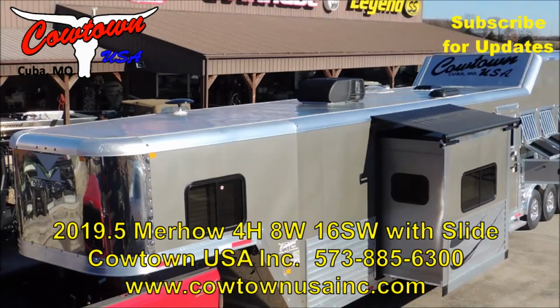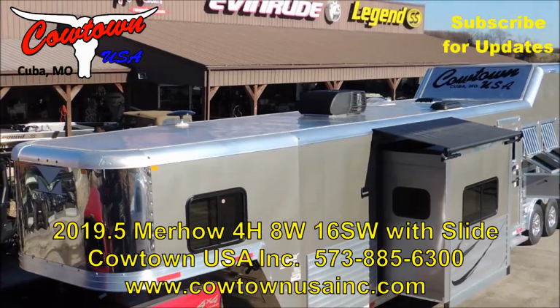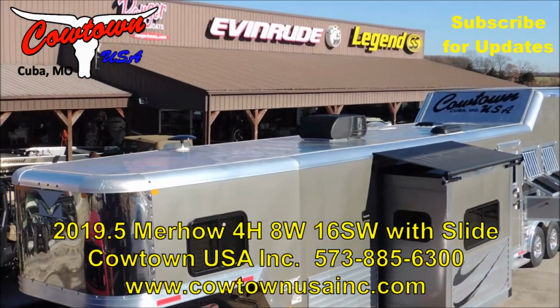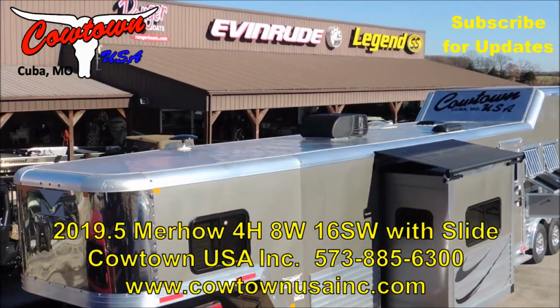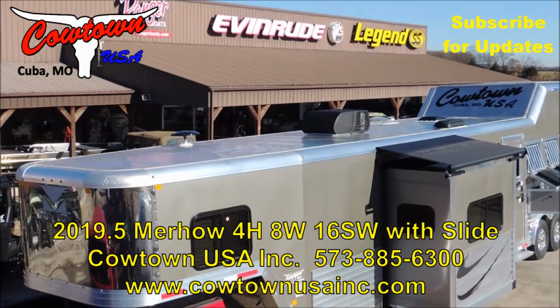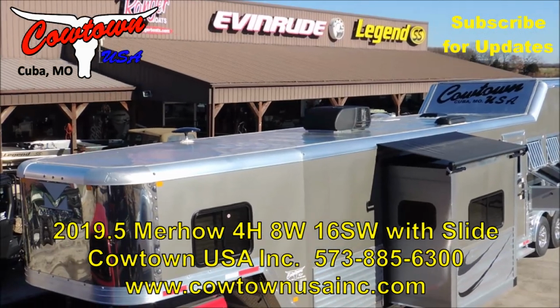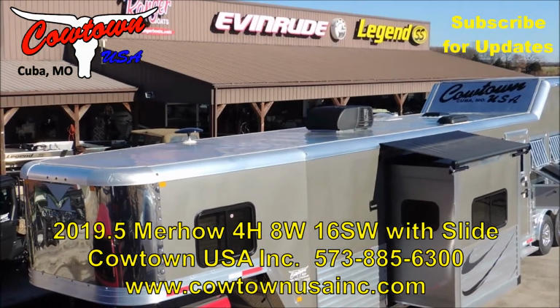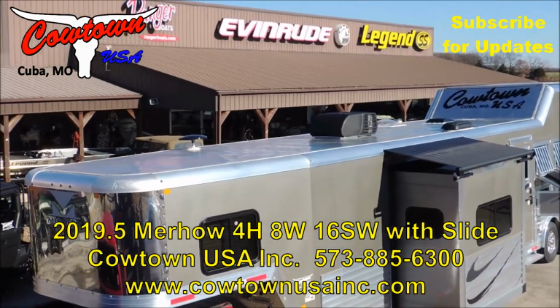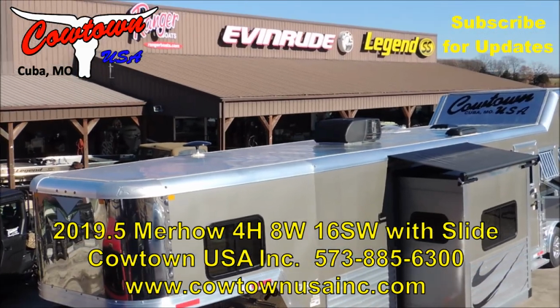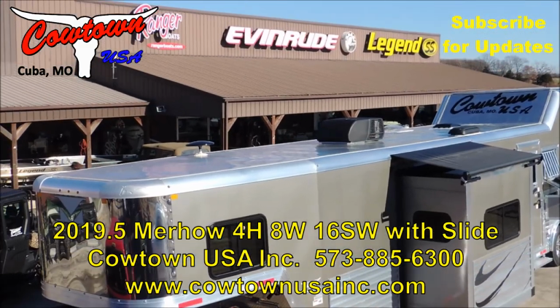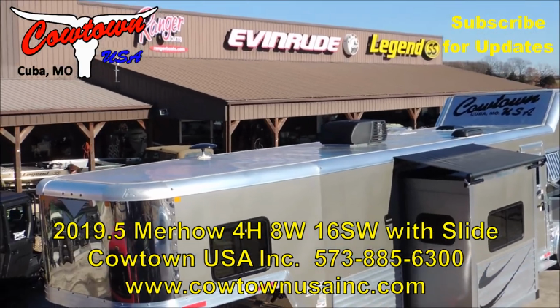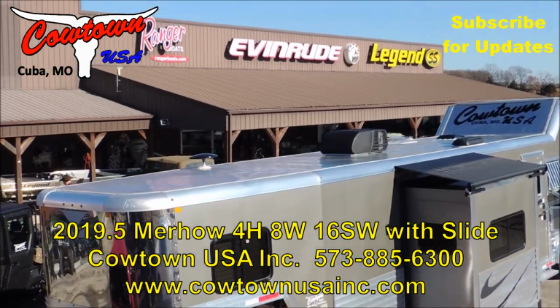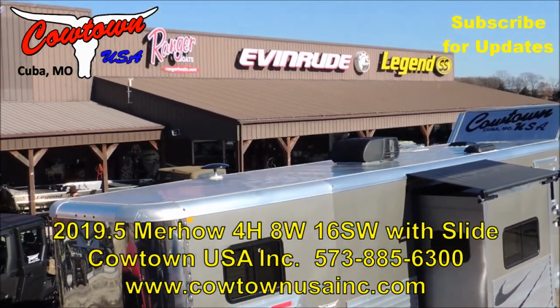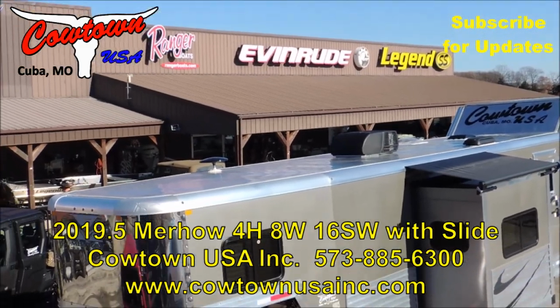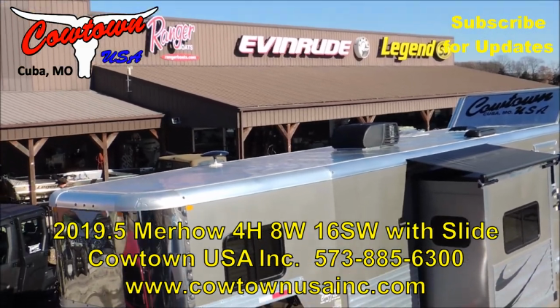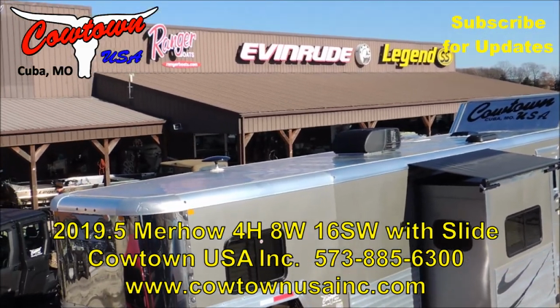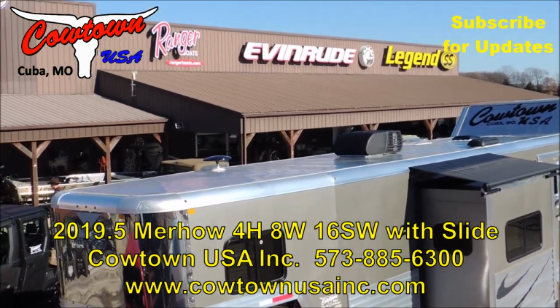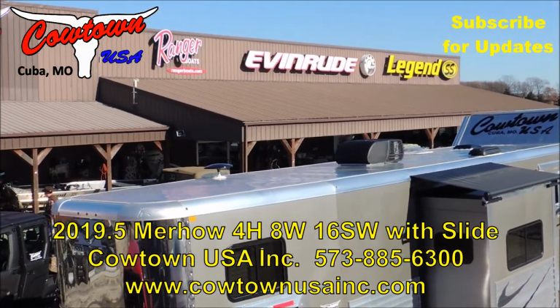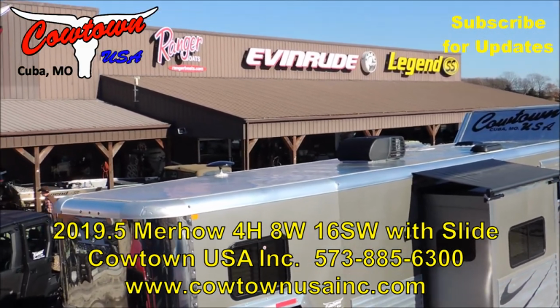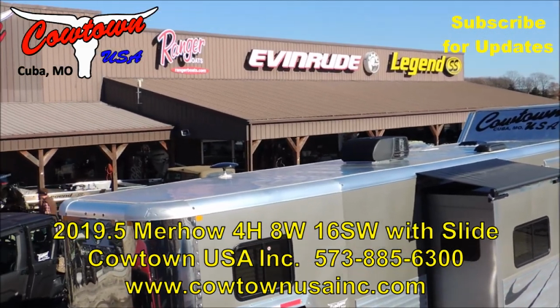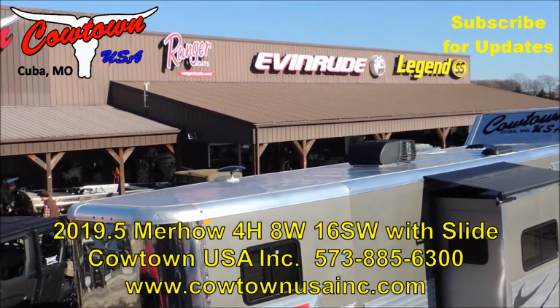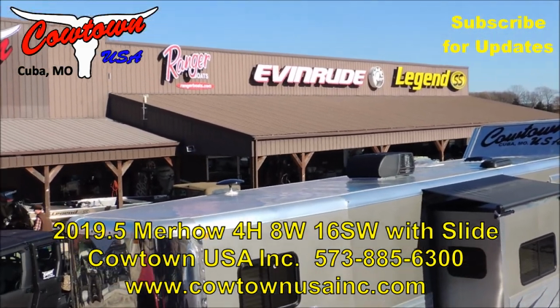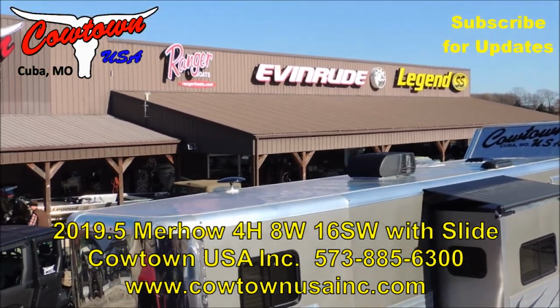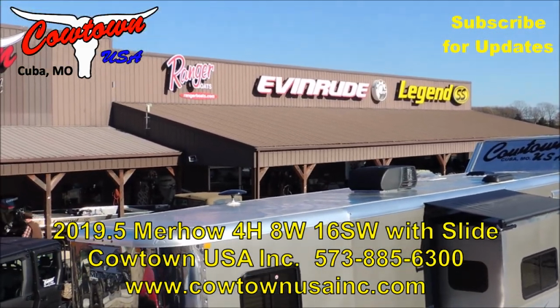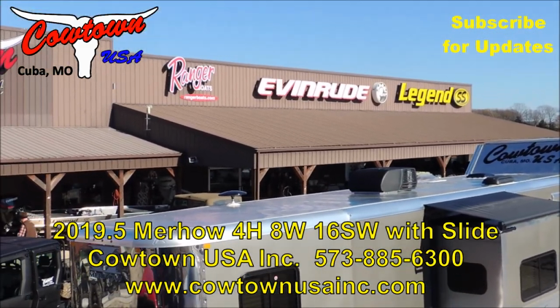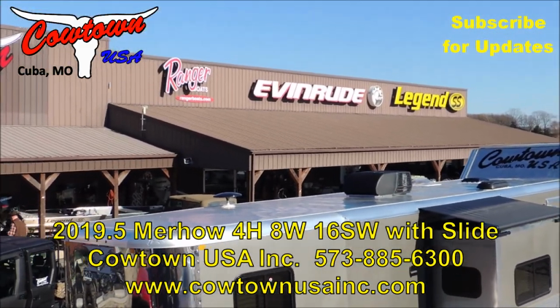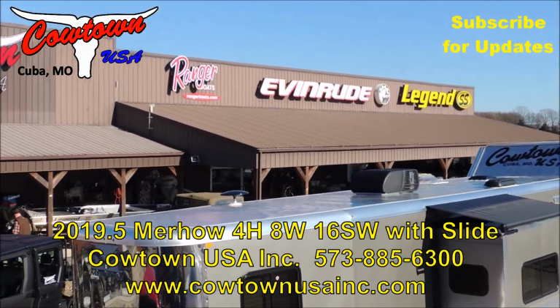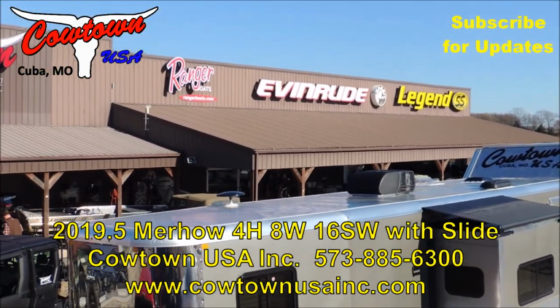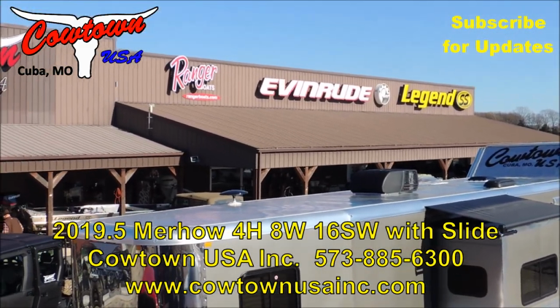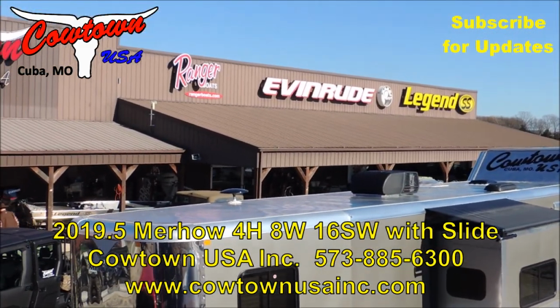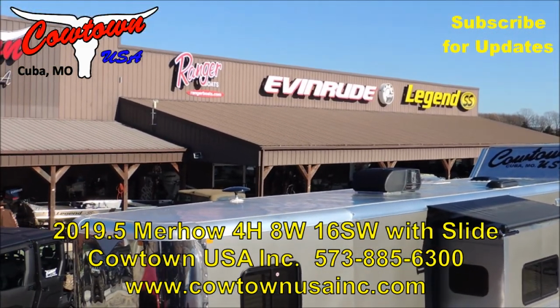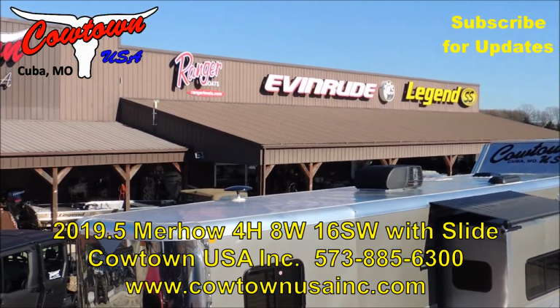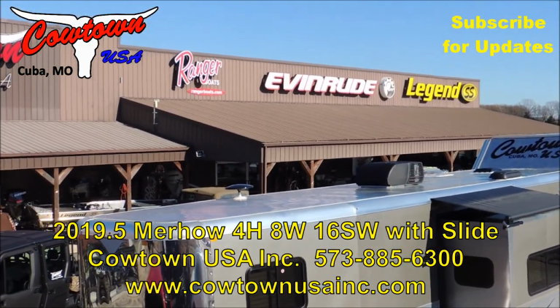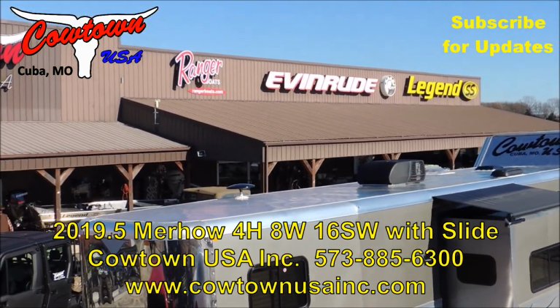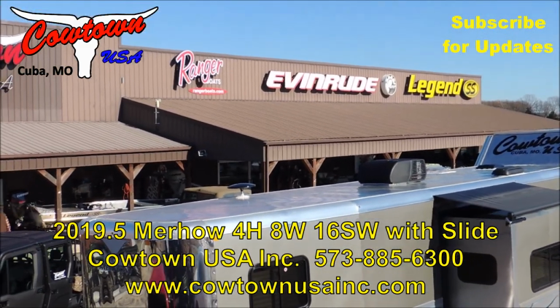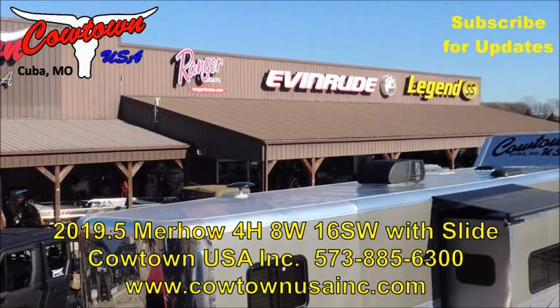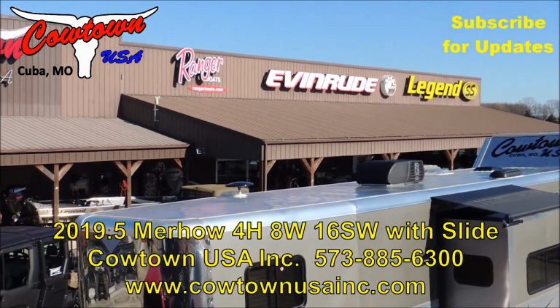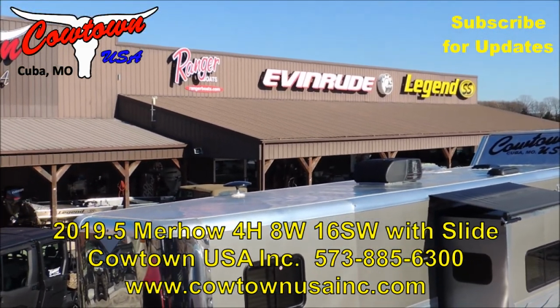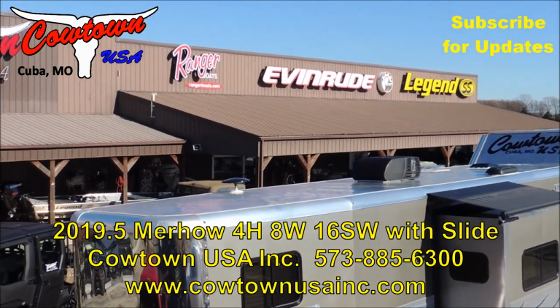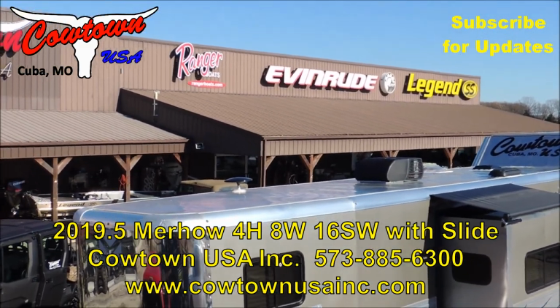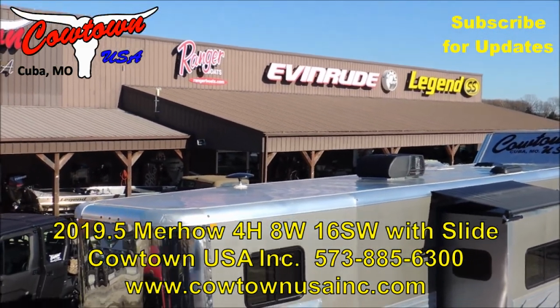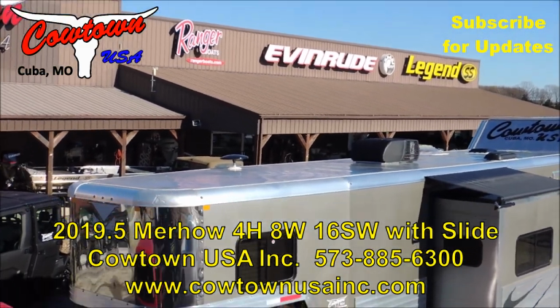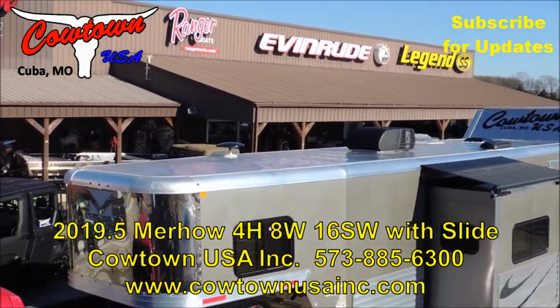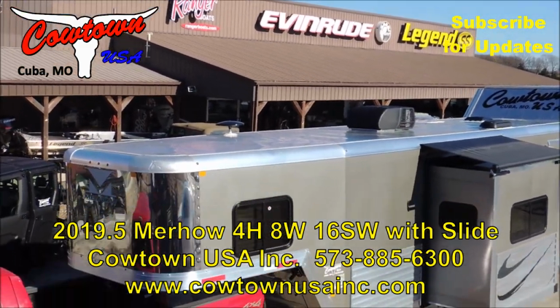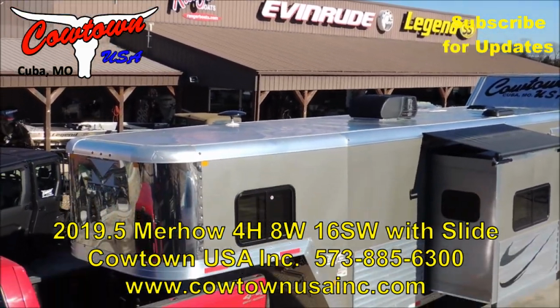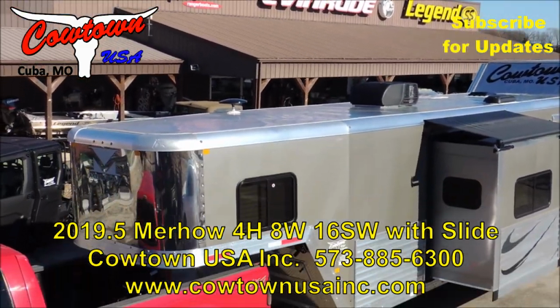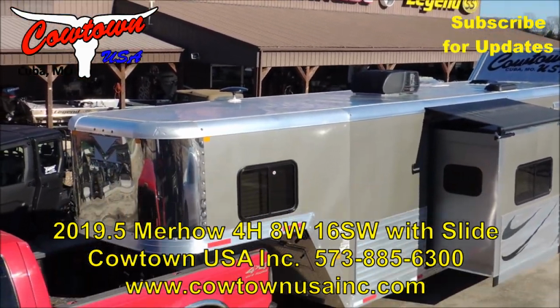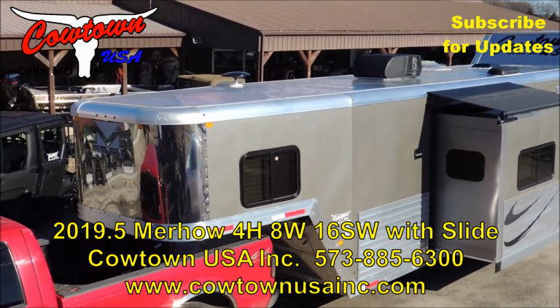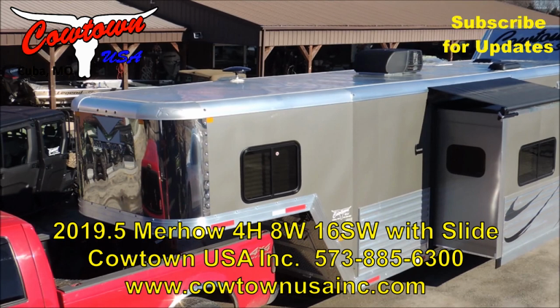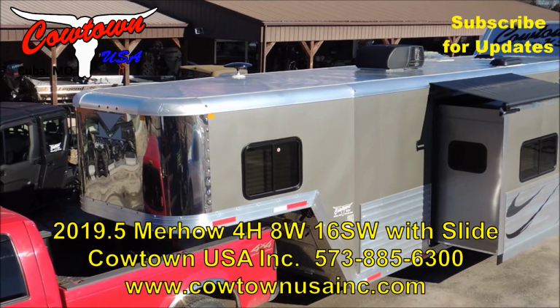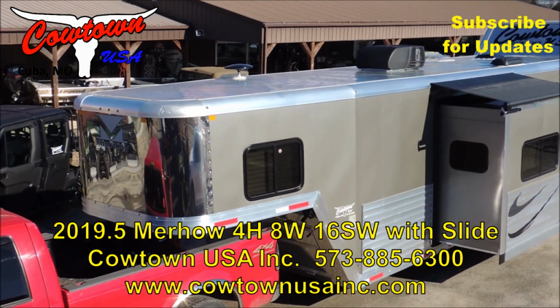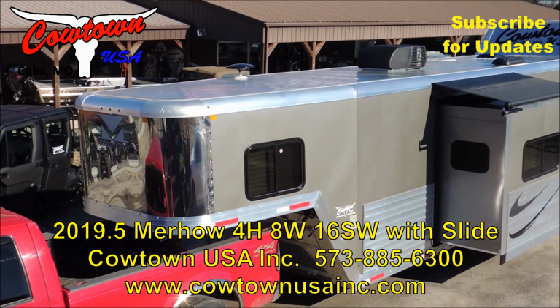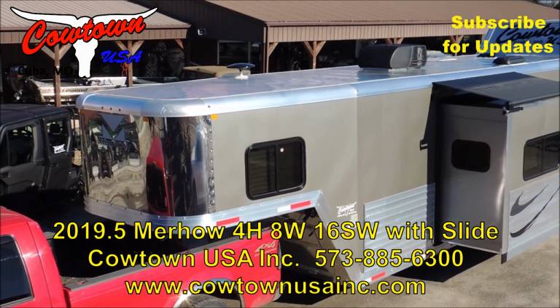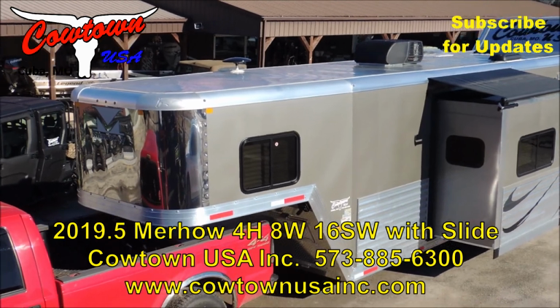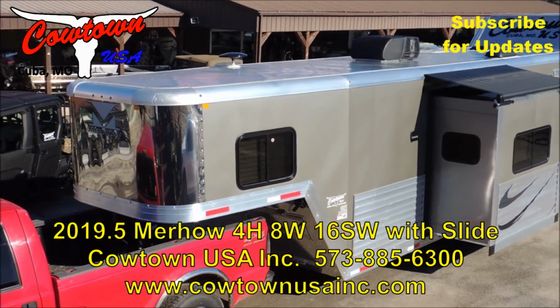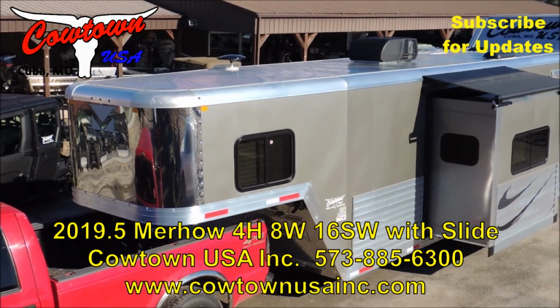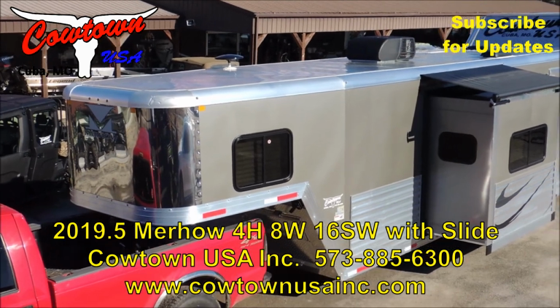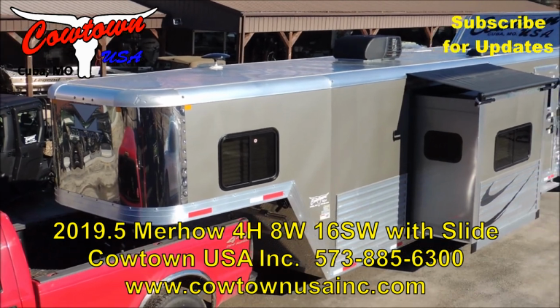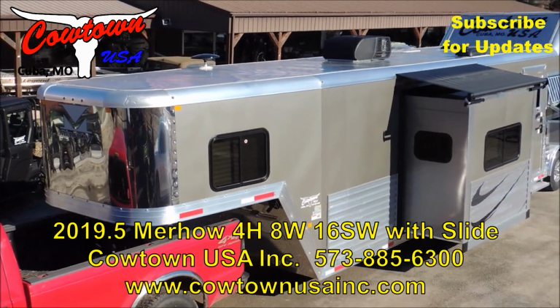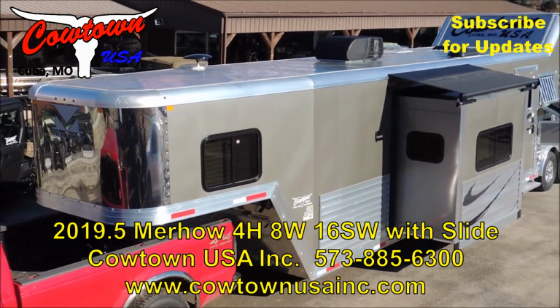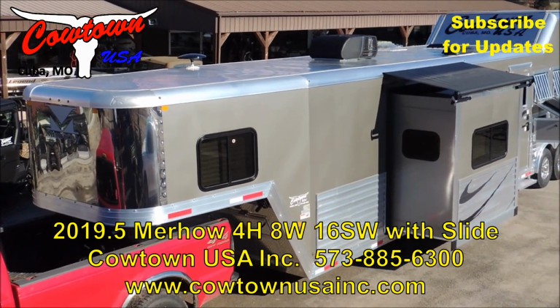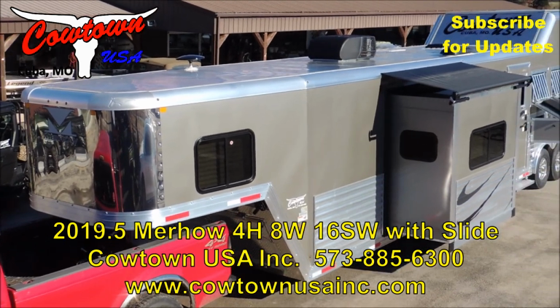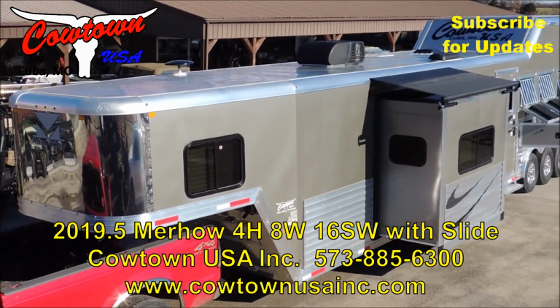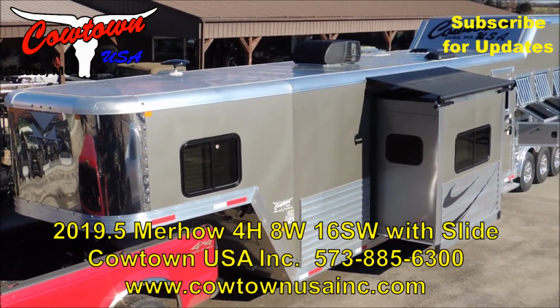Hi guys, Rick Dane with Cowtown USA in Cuba, Missouri. Here with a 2019 and a half.